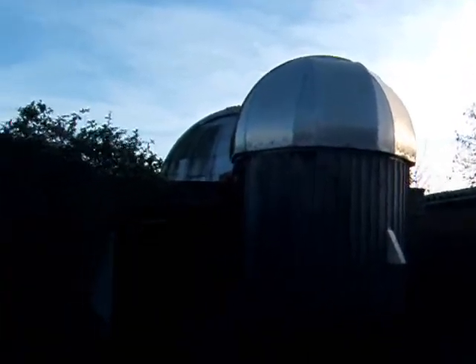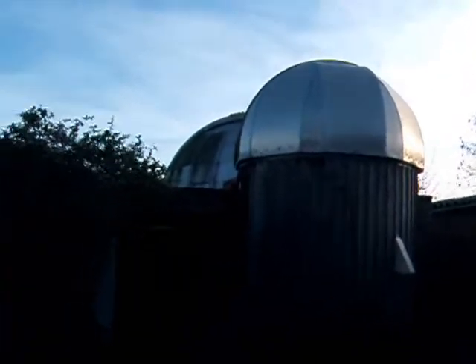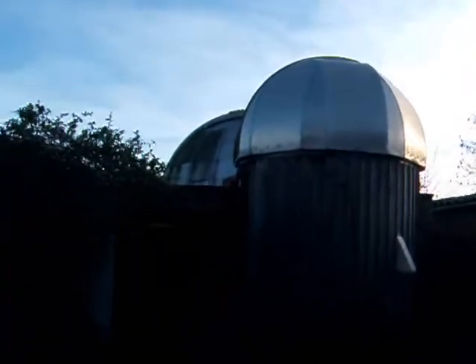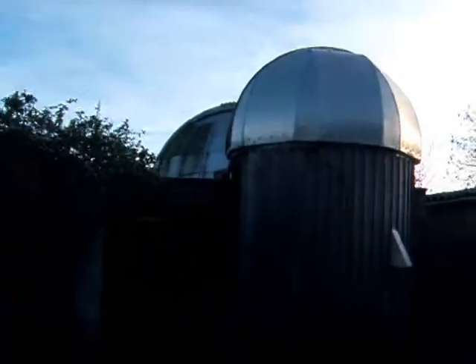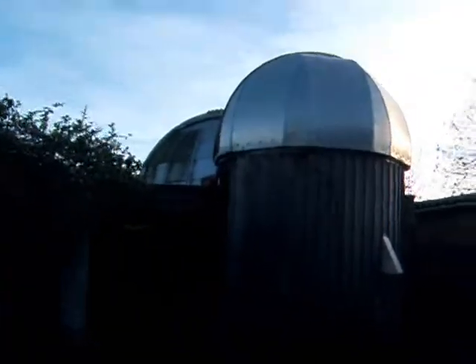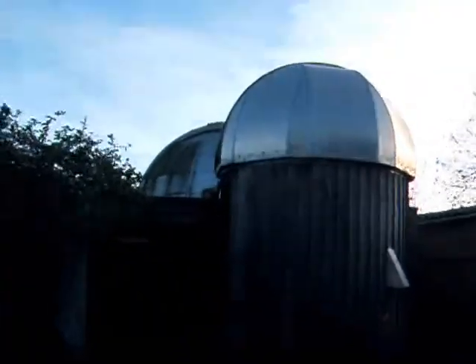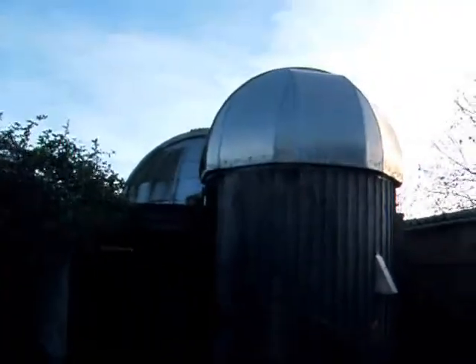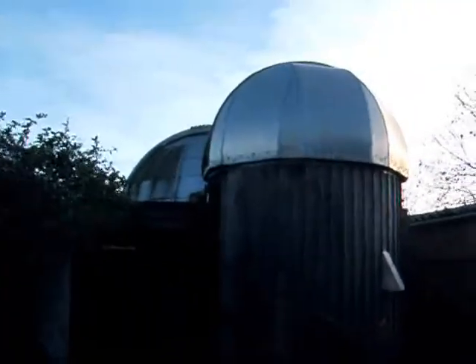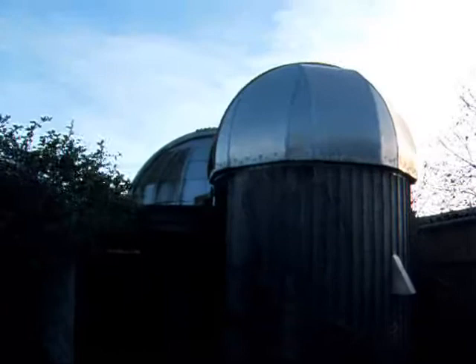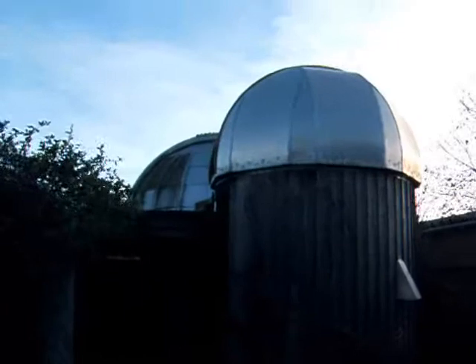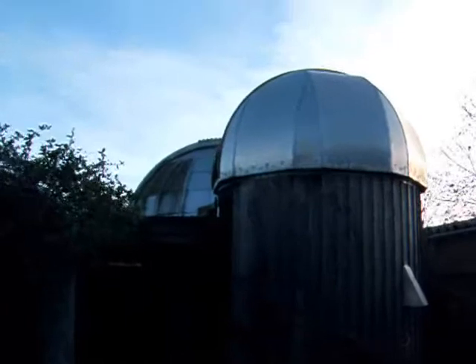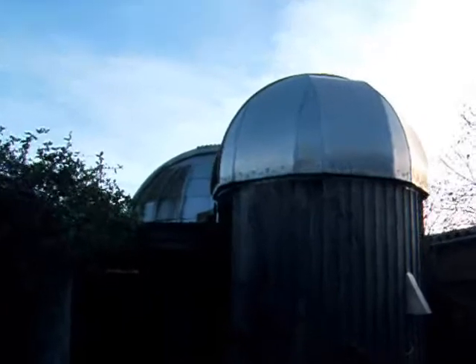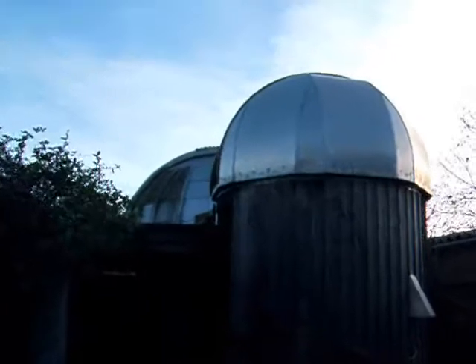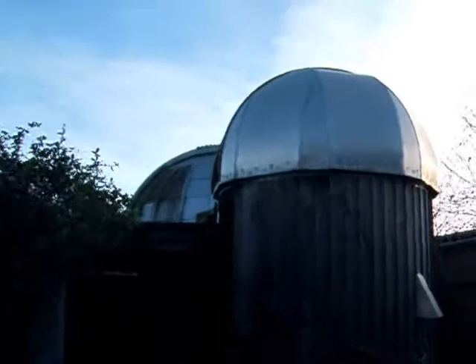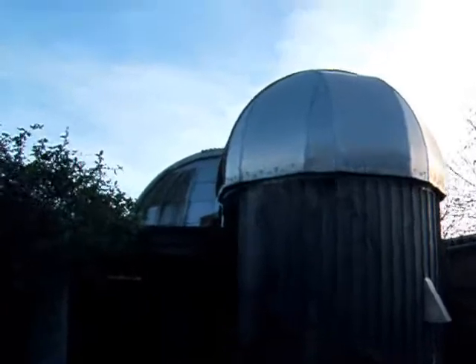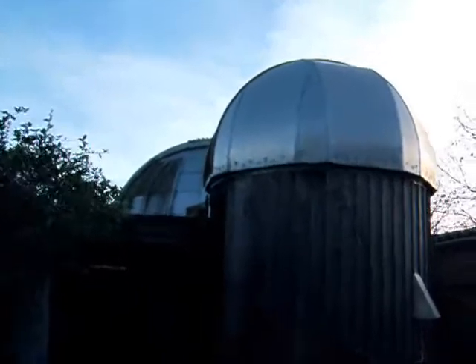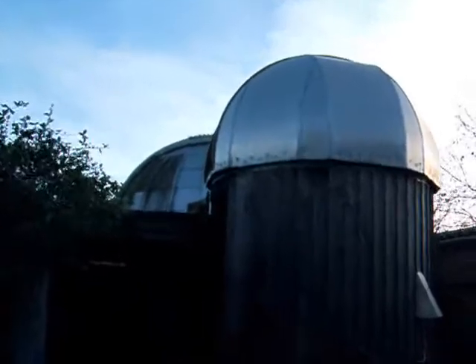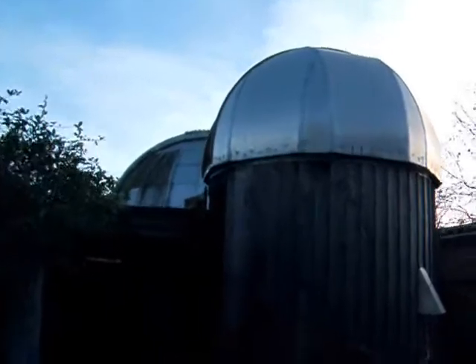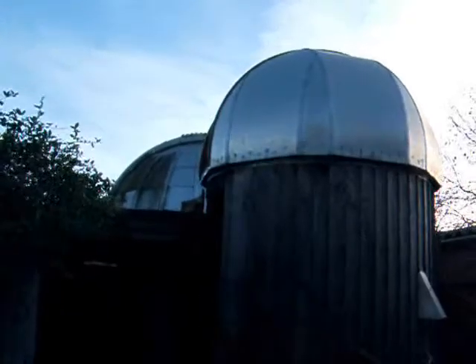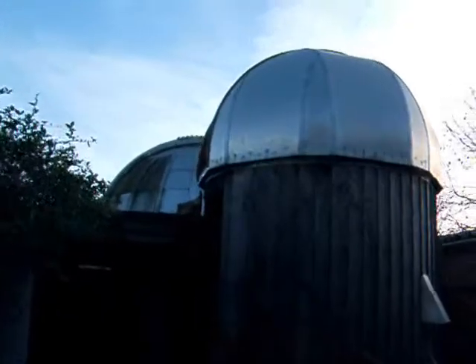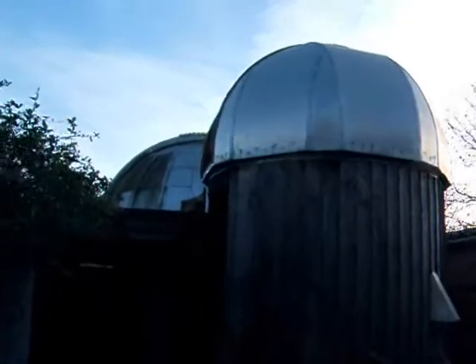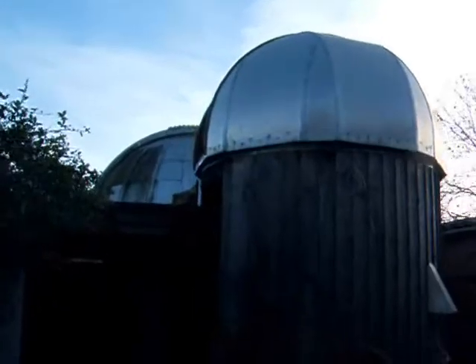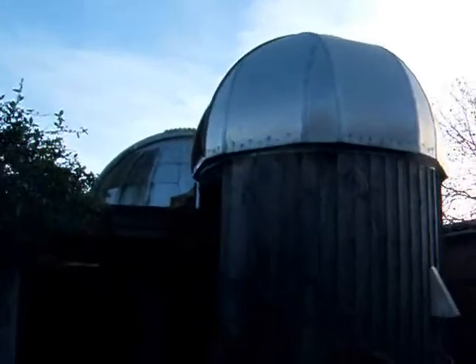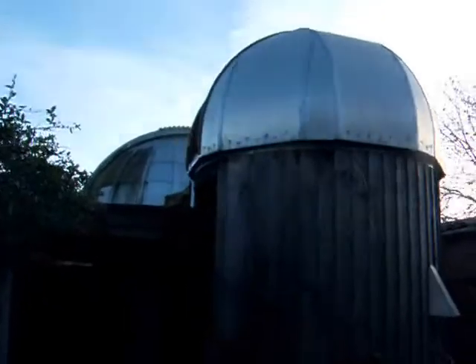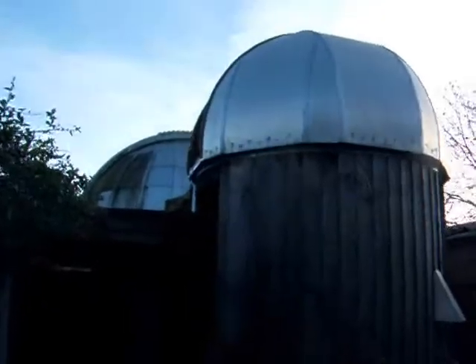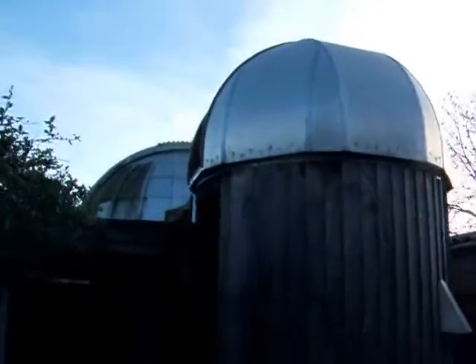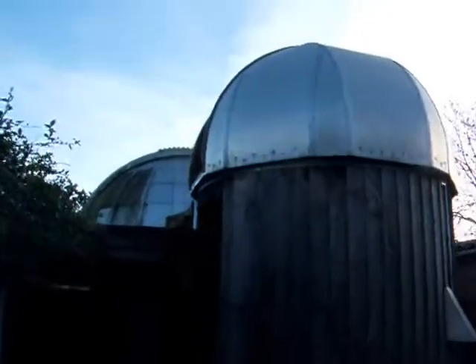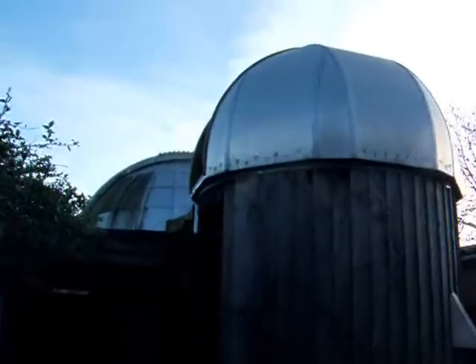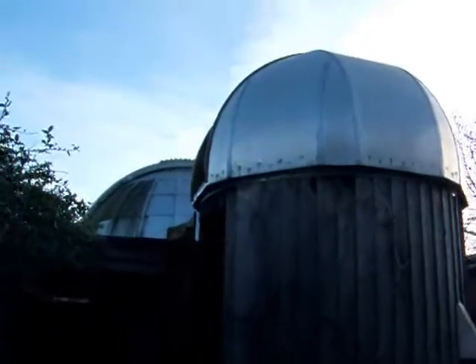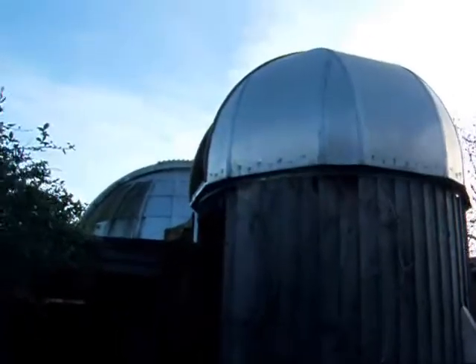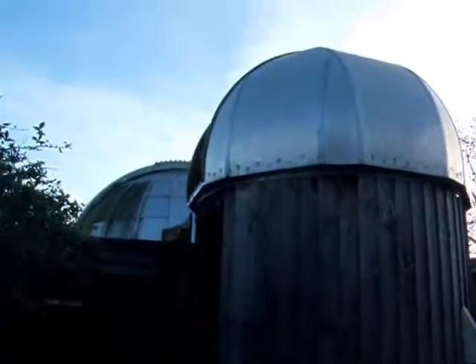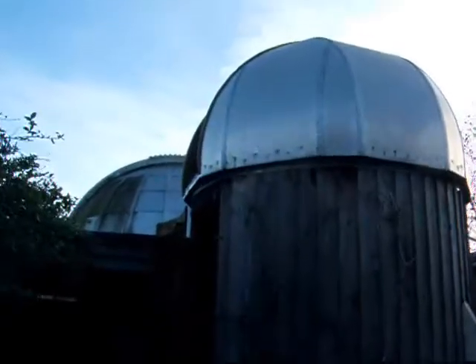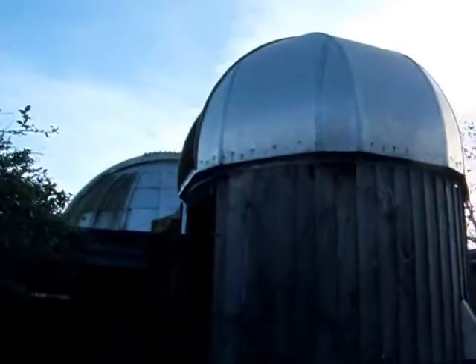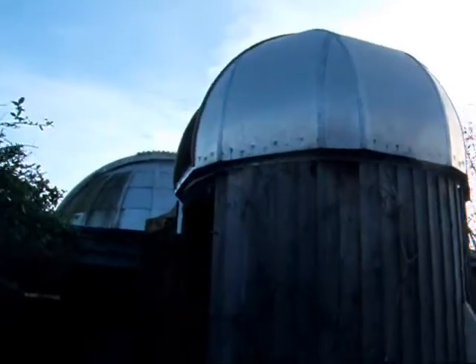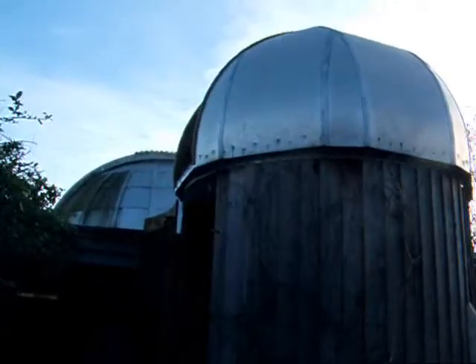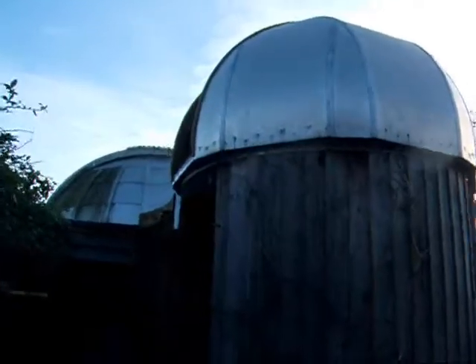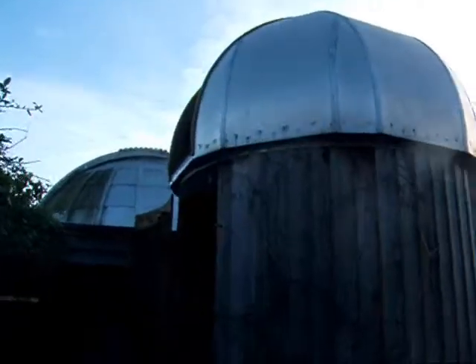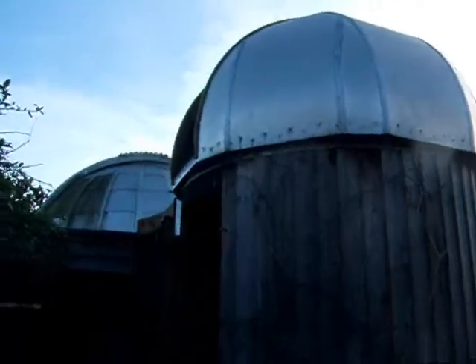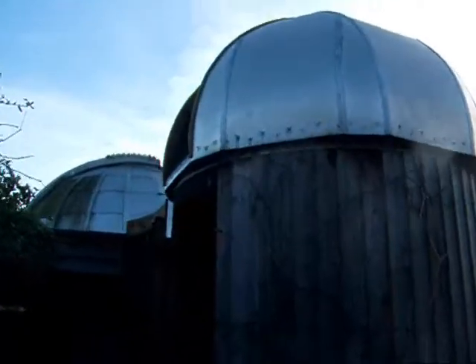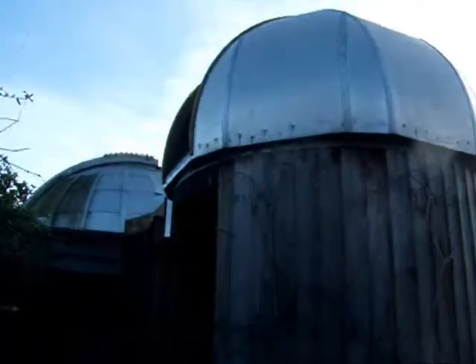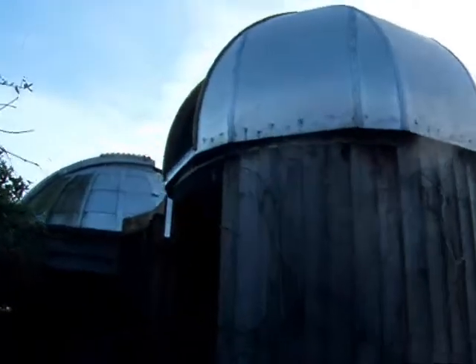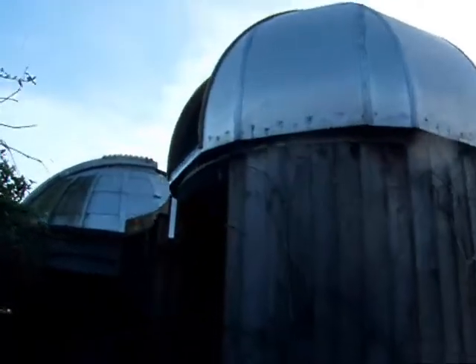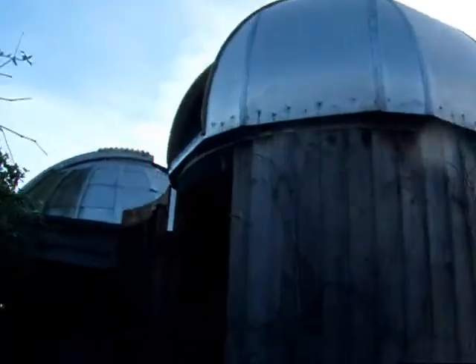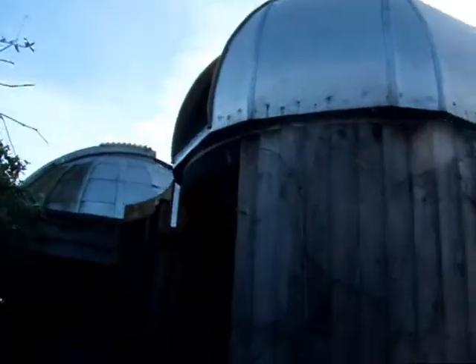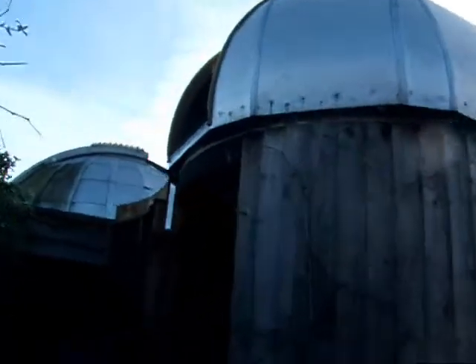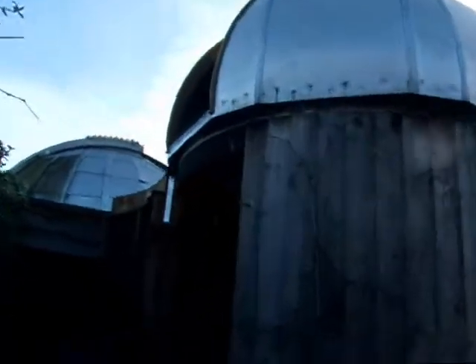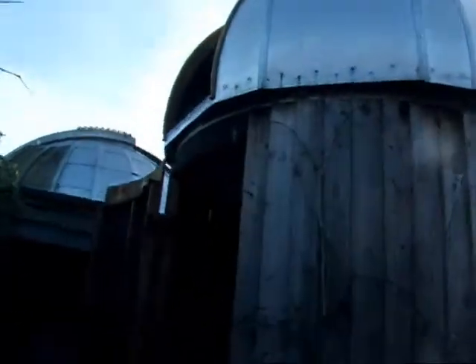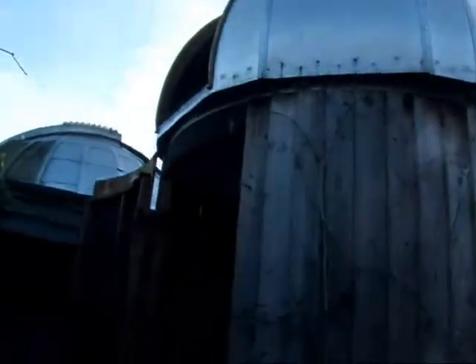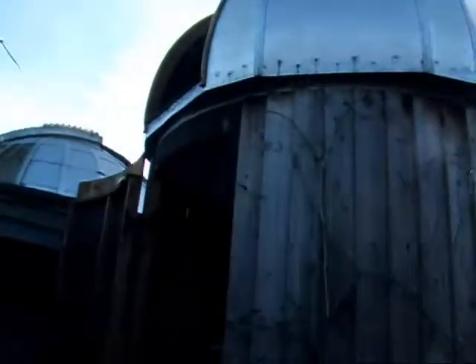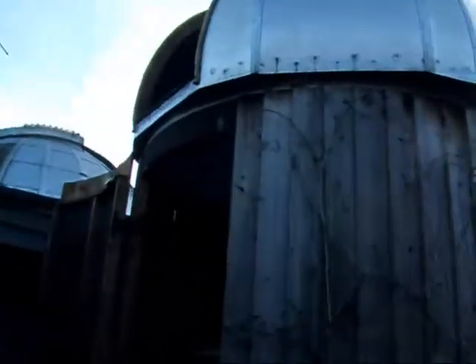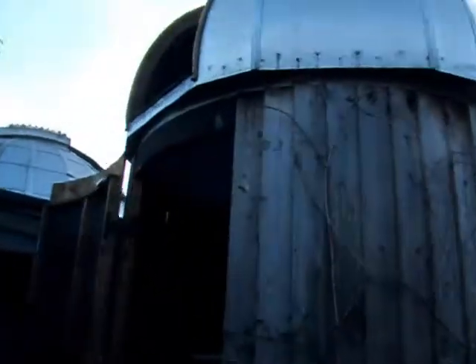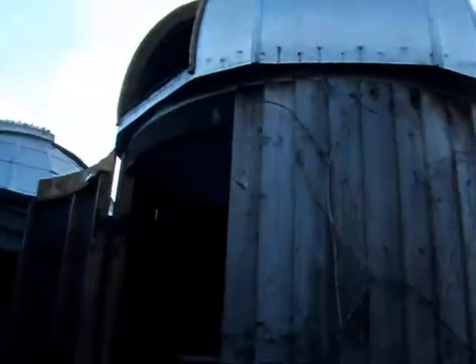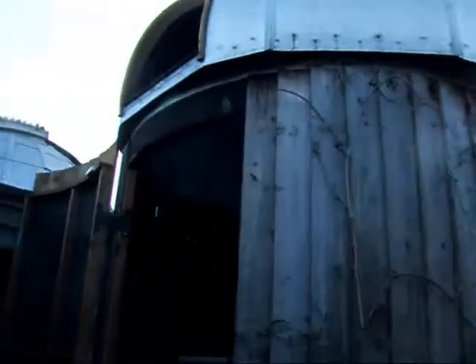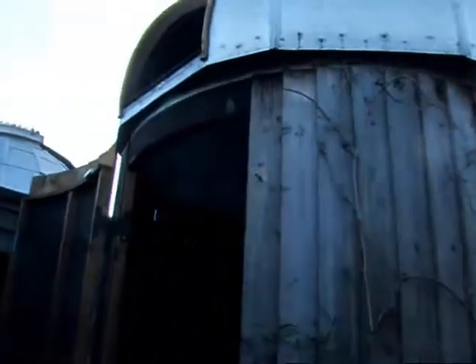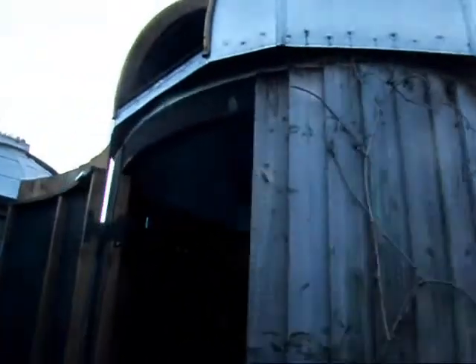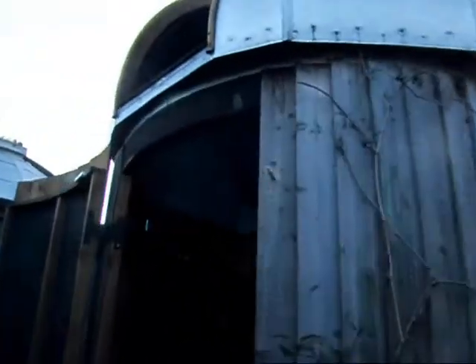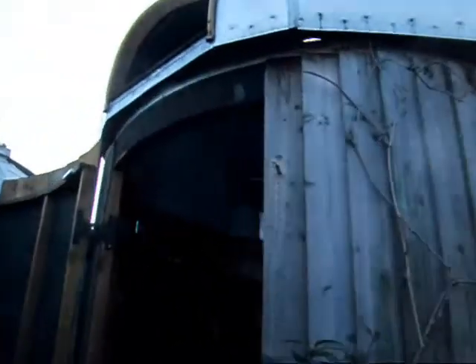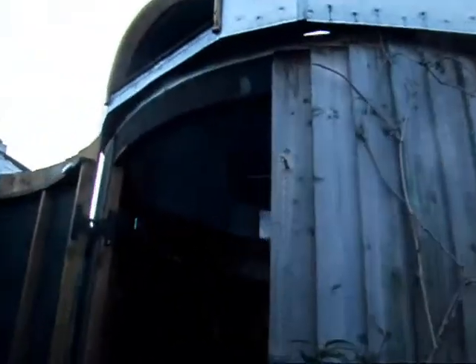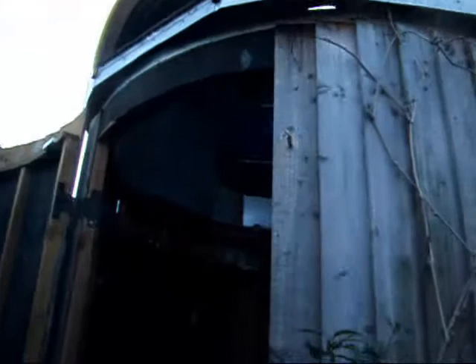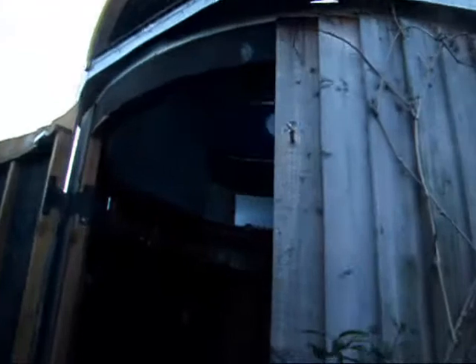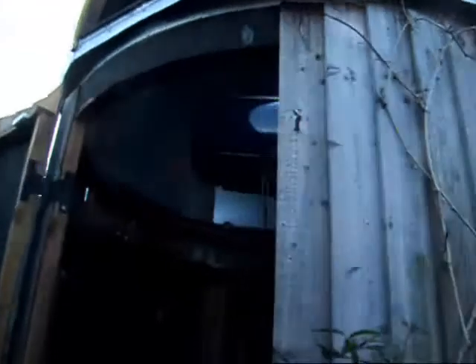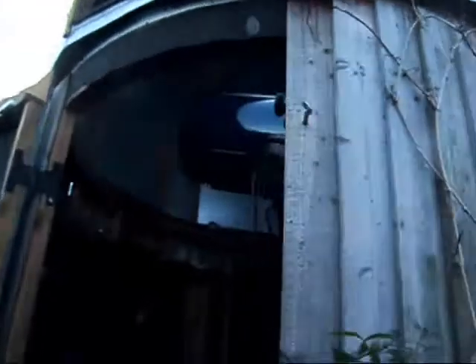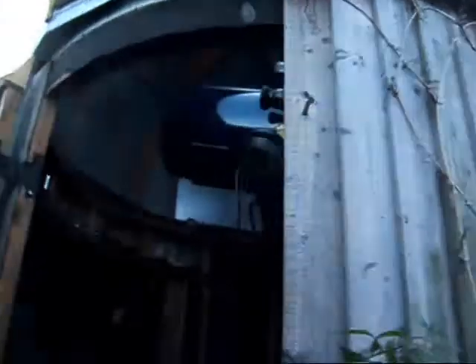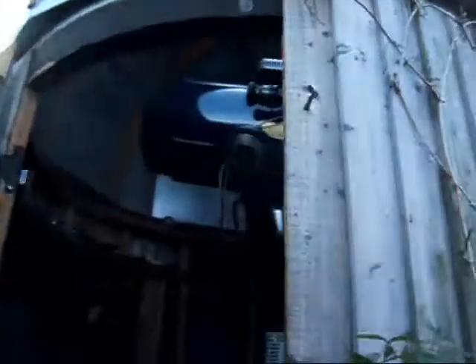This is my home-built observatory, now a decade old, but with some new innovations.